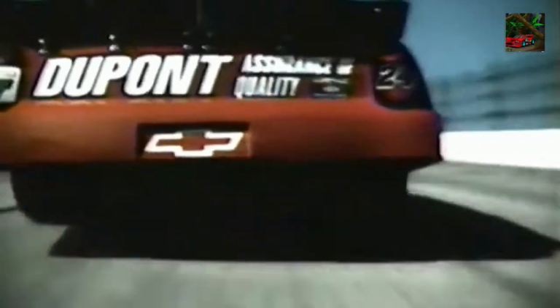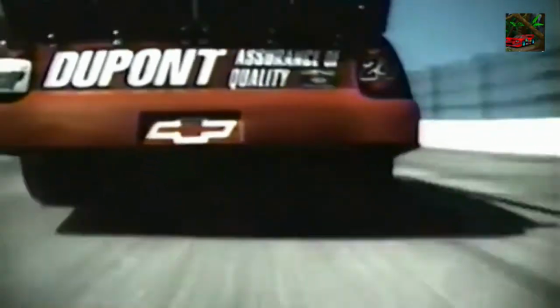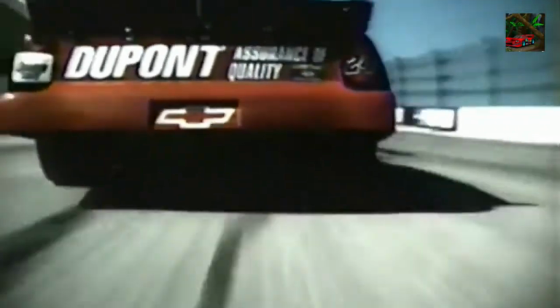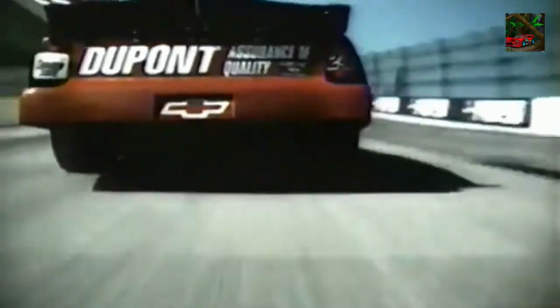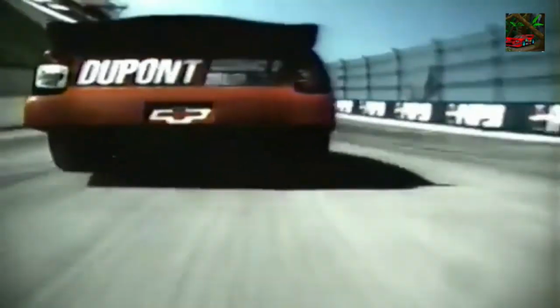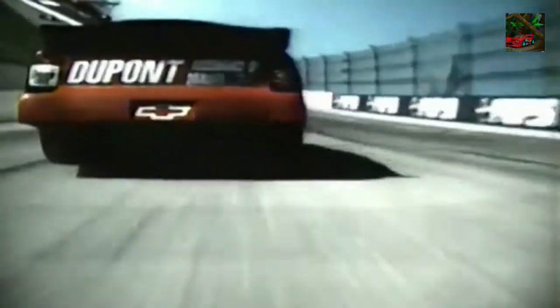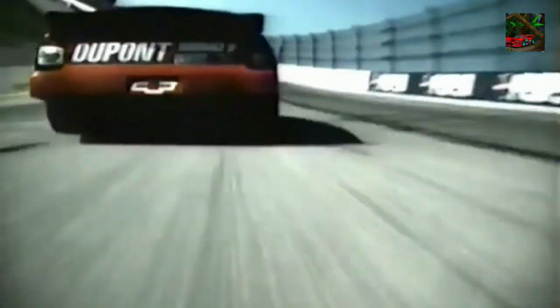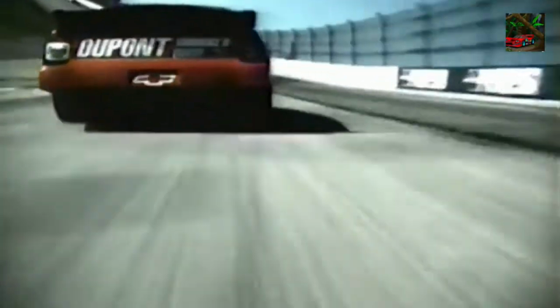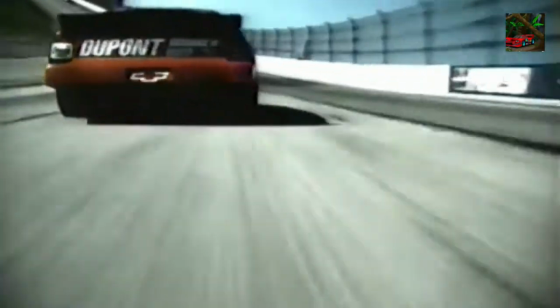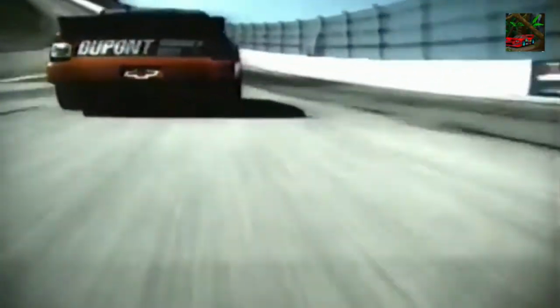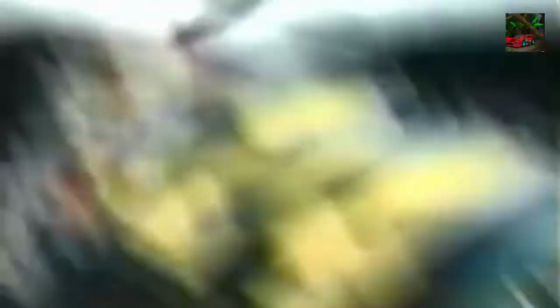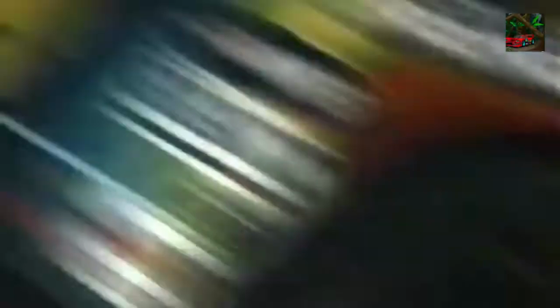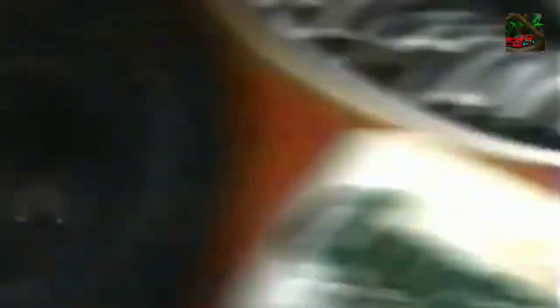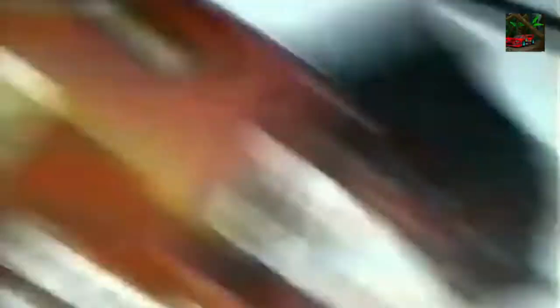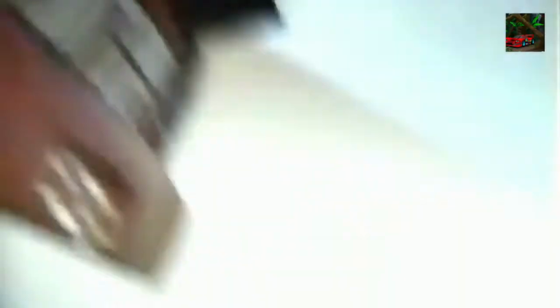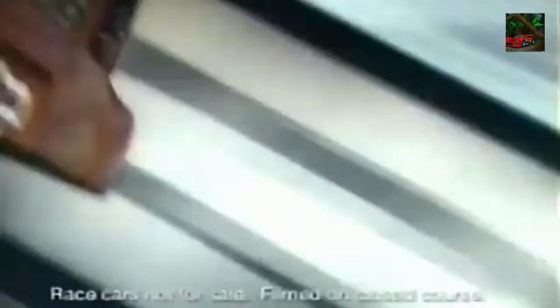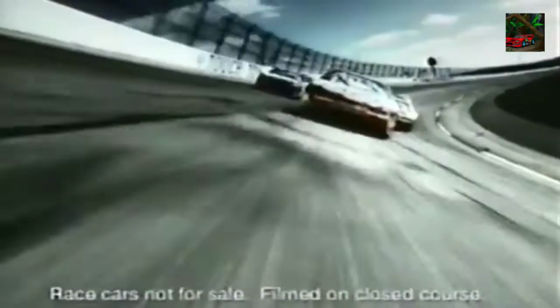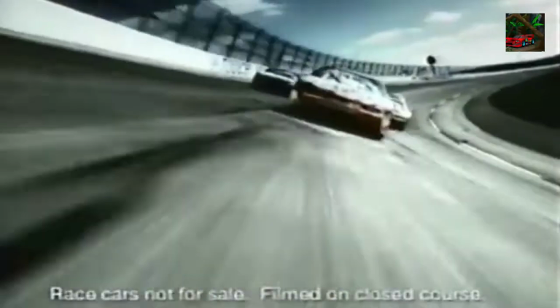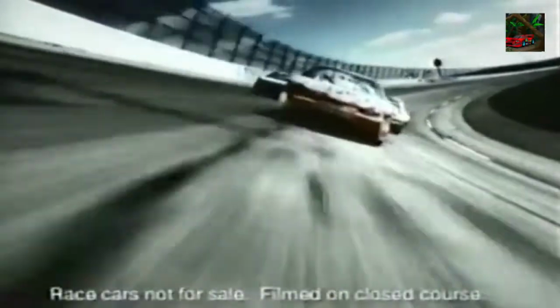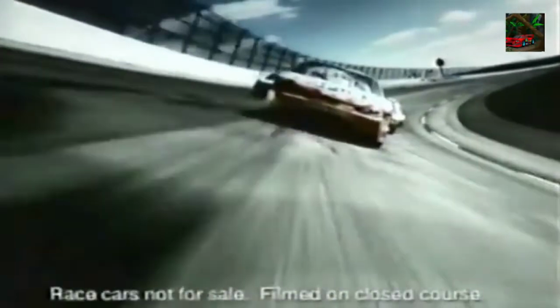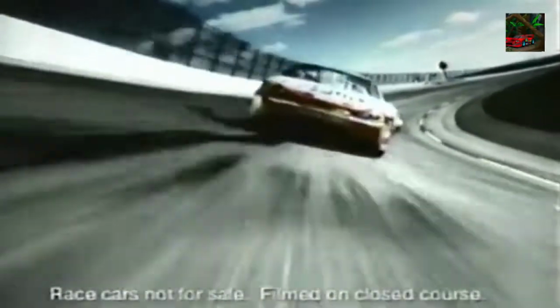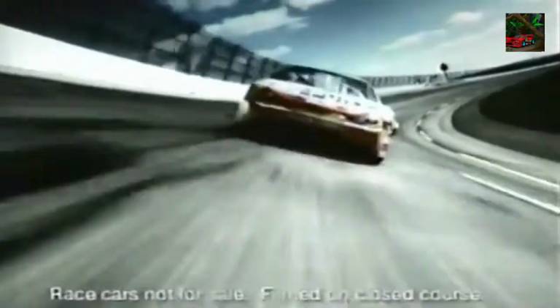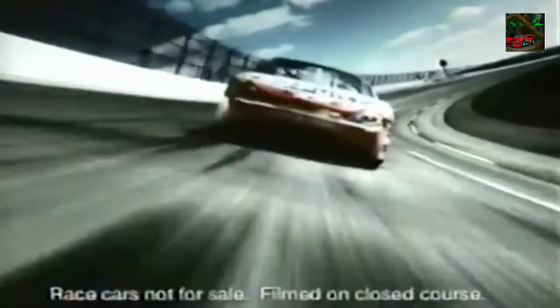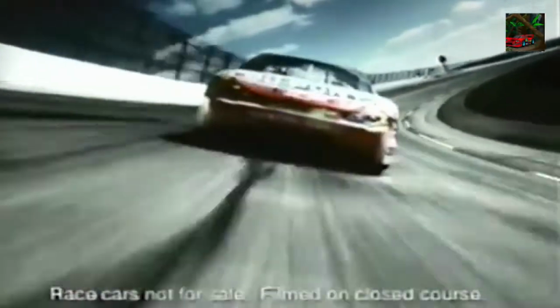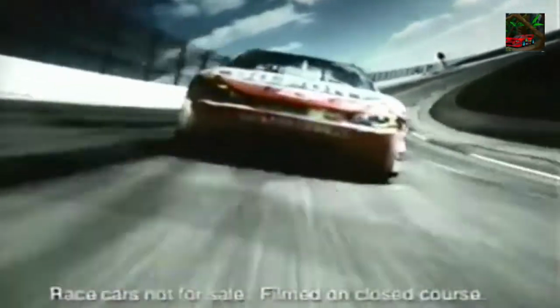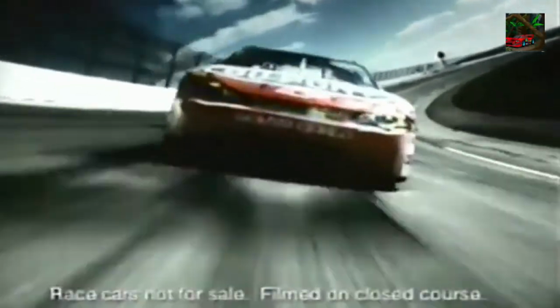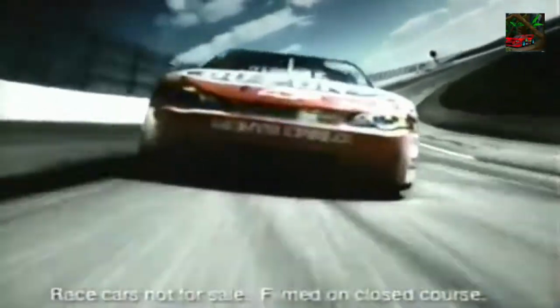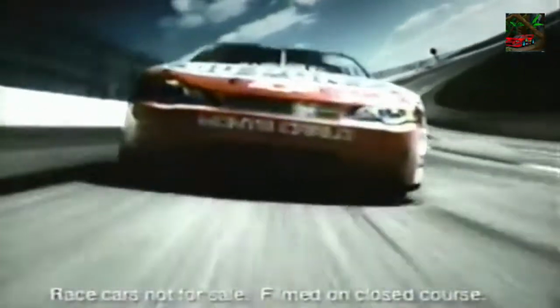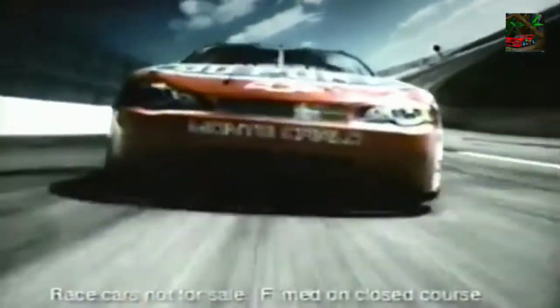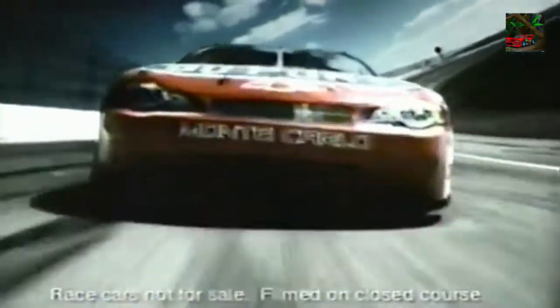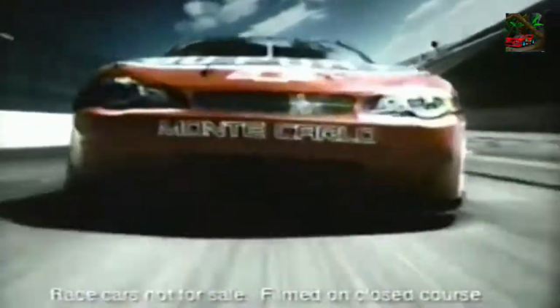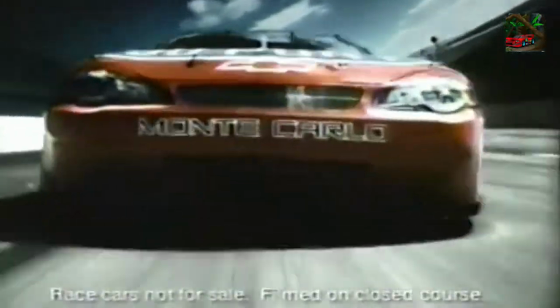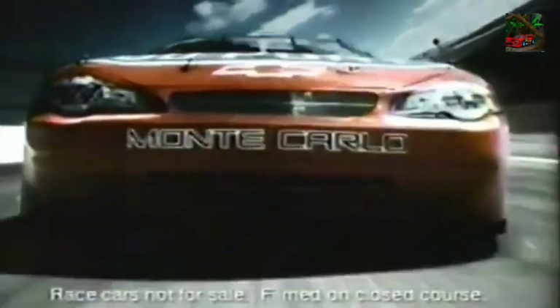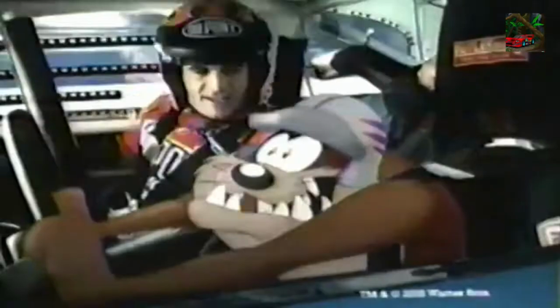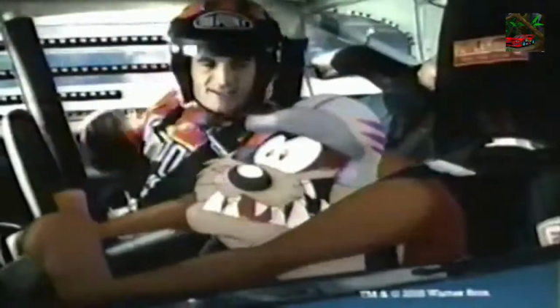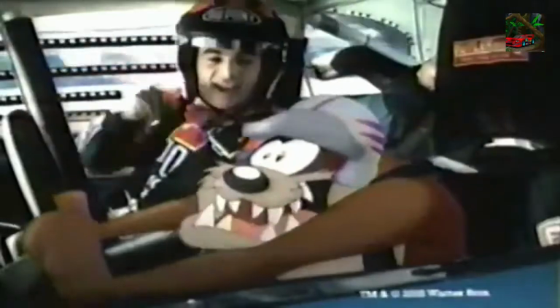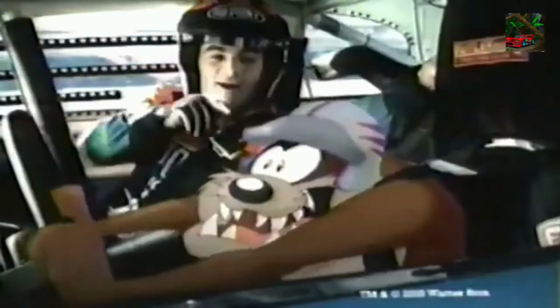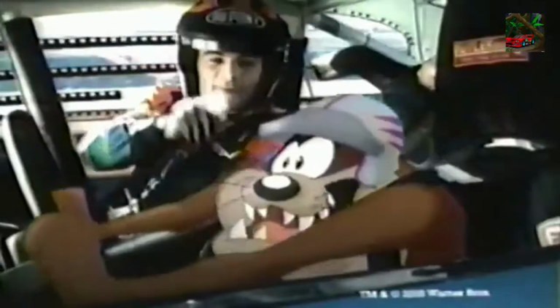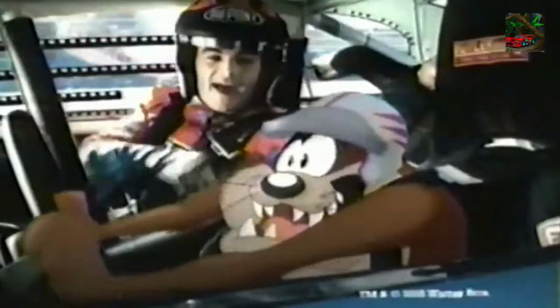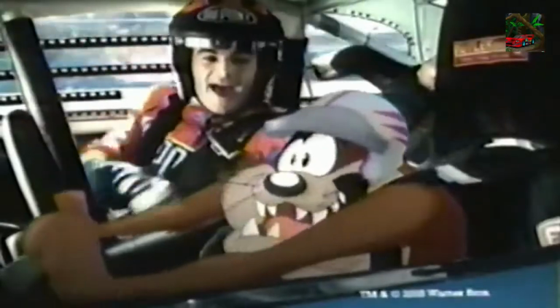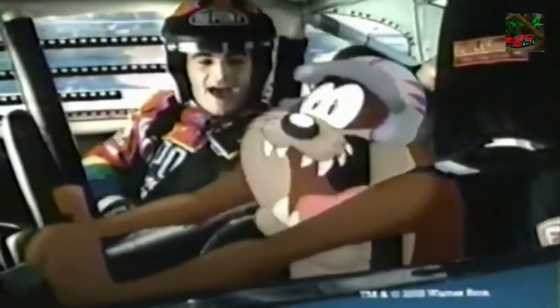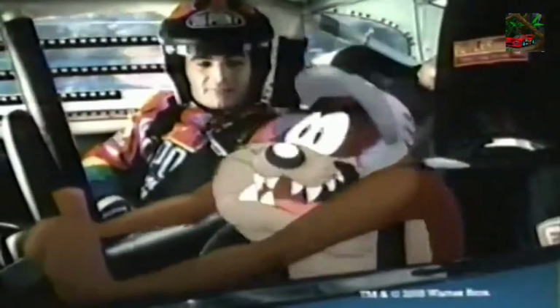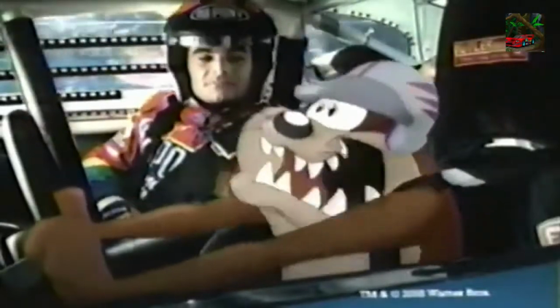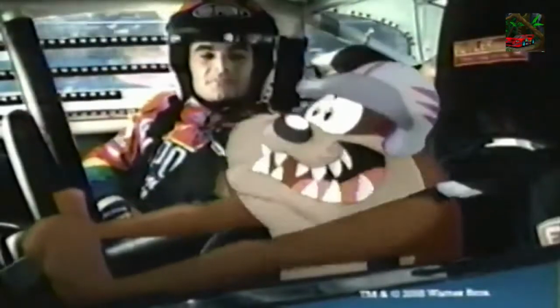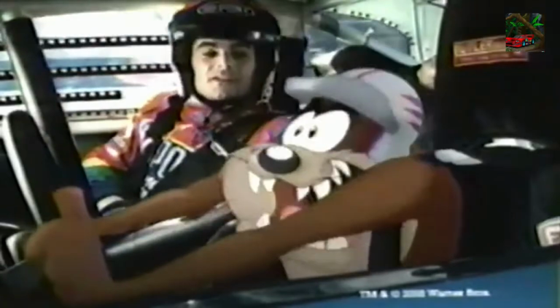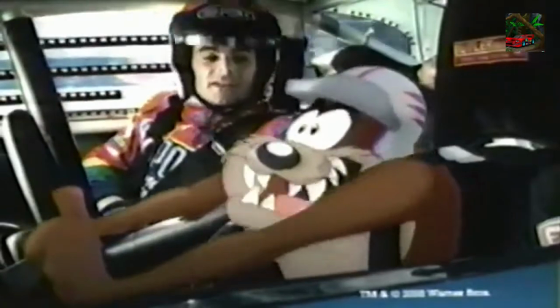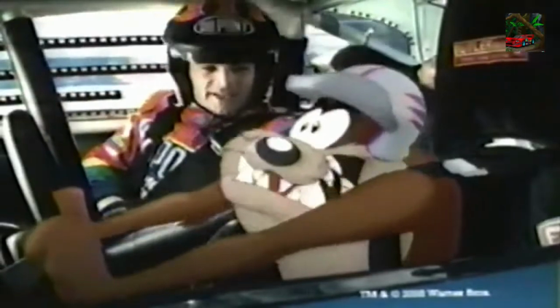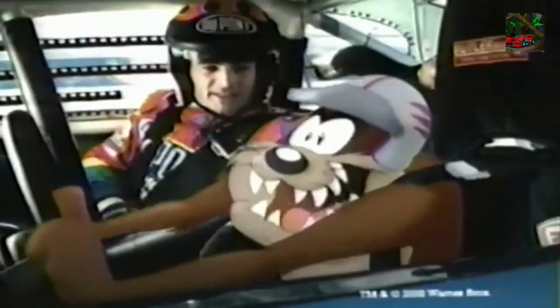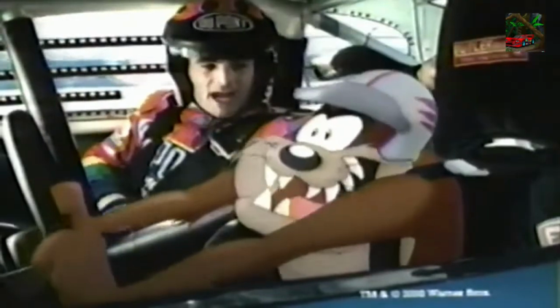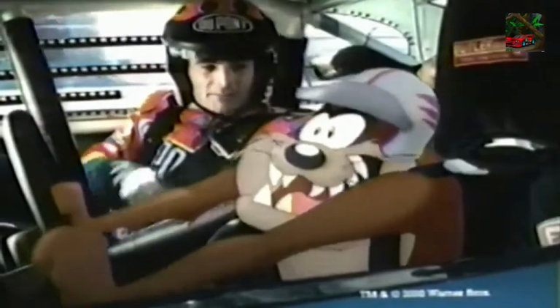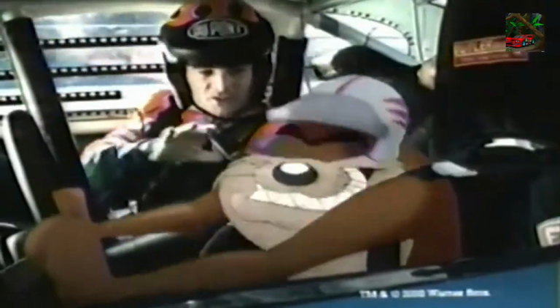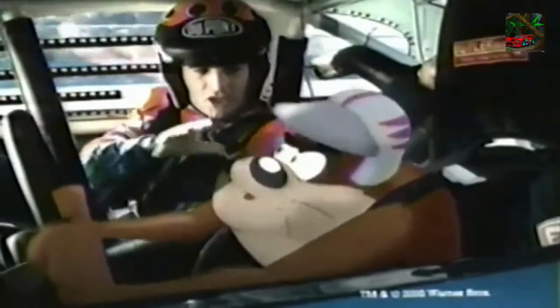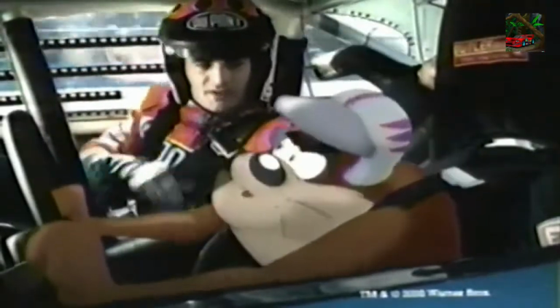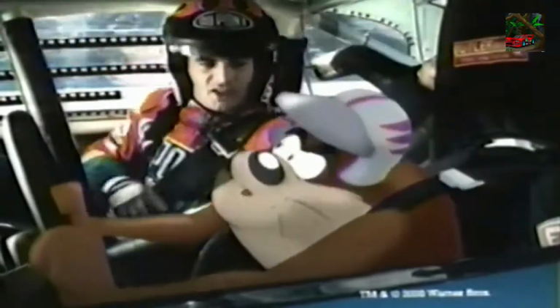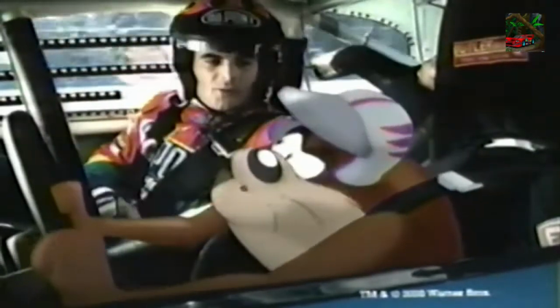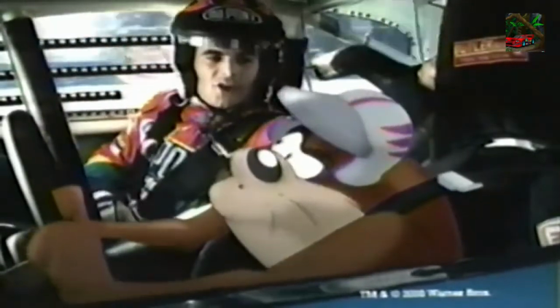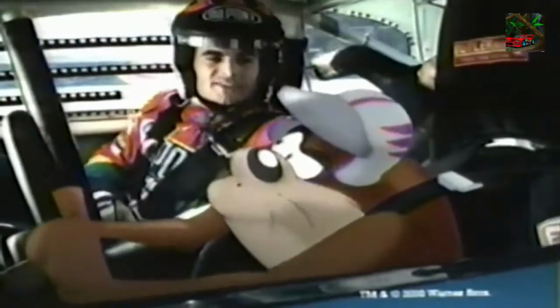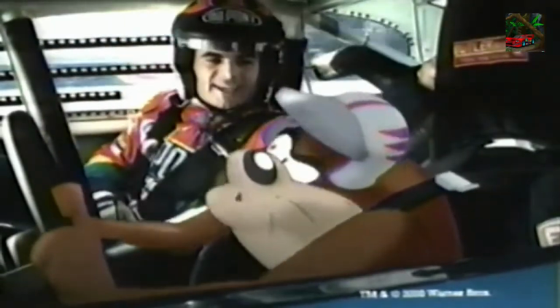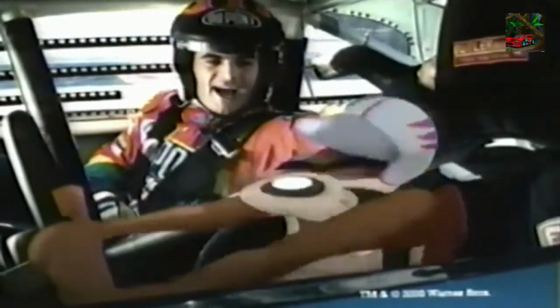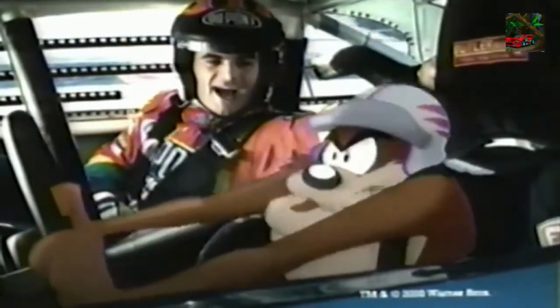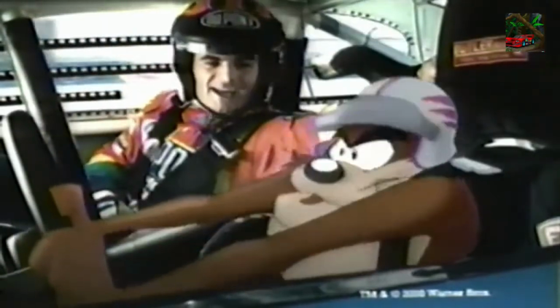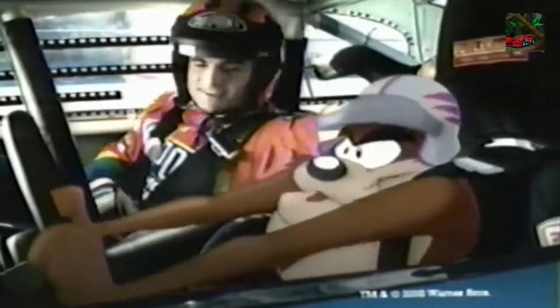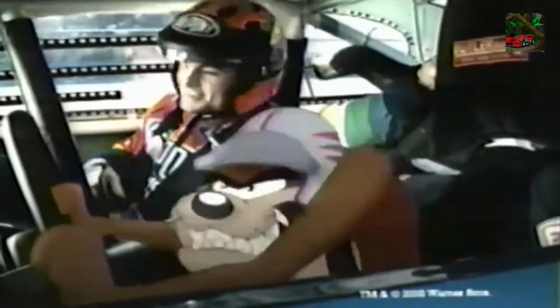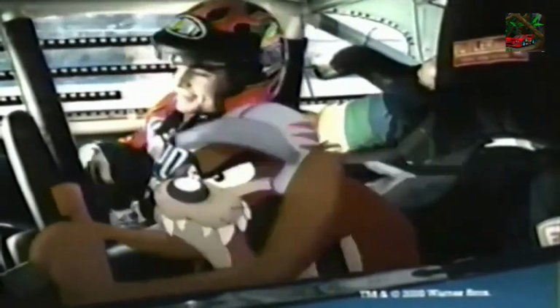Introducing the all-new NASCAR Chevy Monte Carlo. Not bad! Next time, show them a little more side! Yeah!